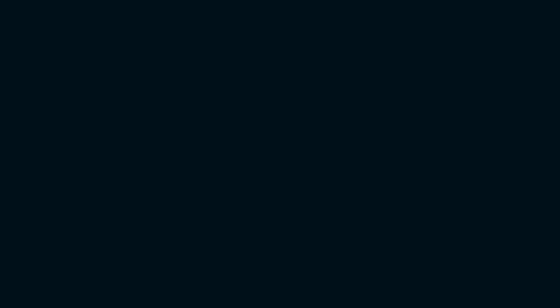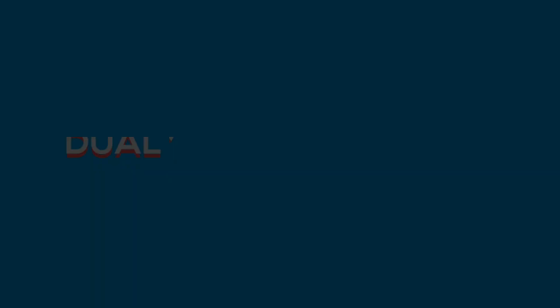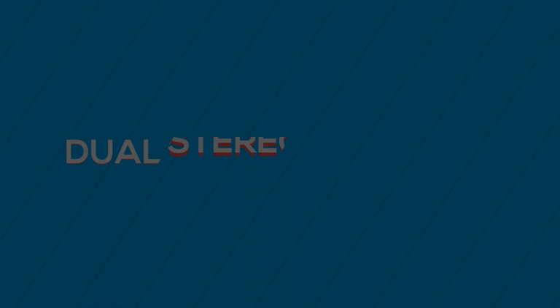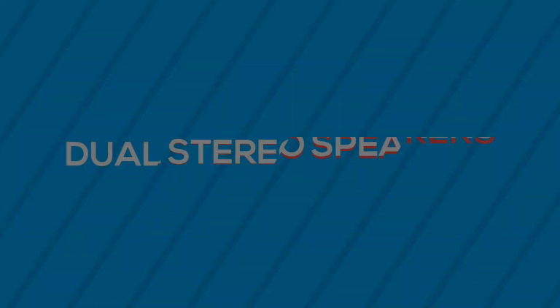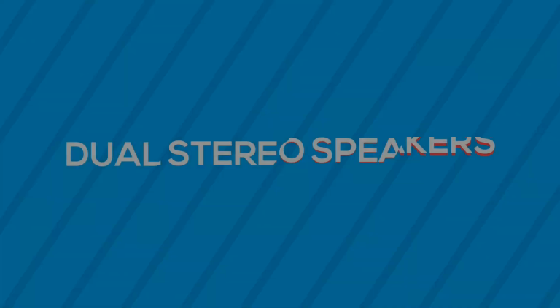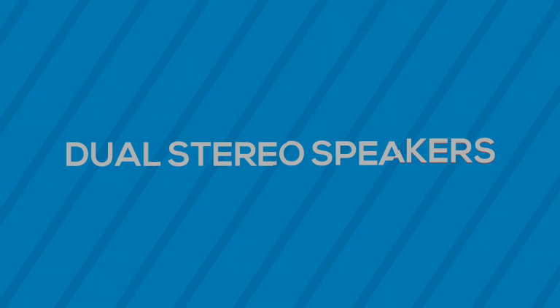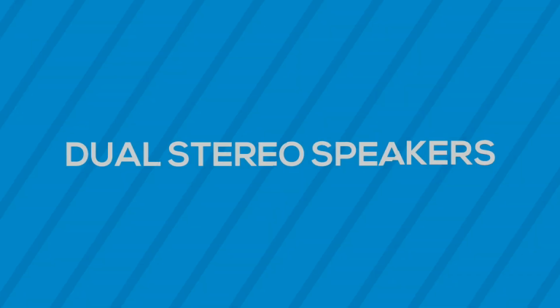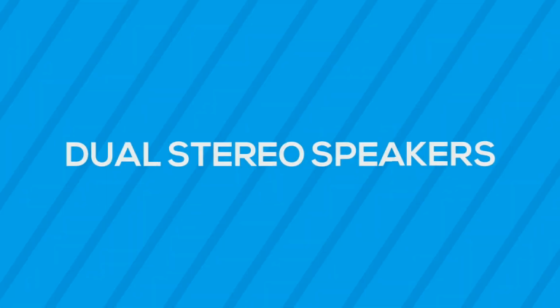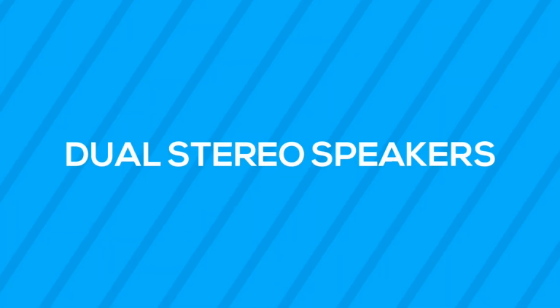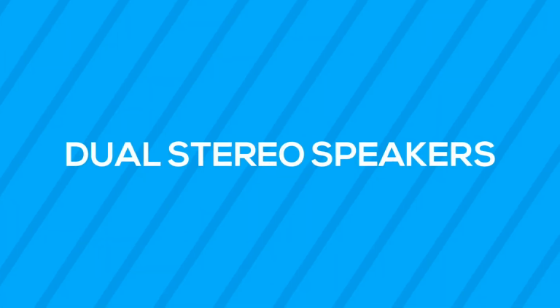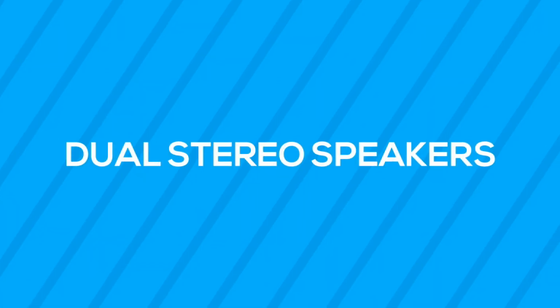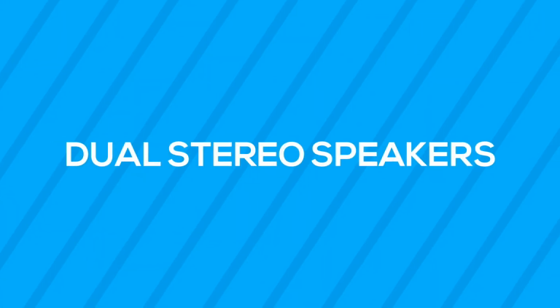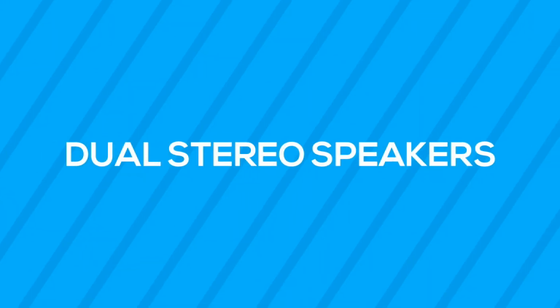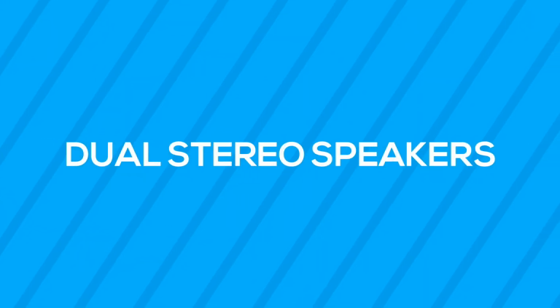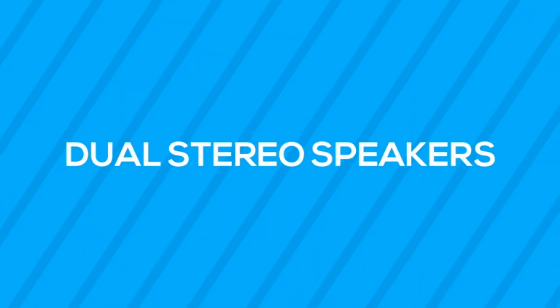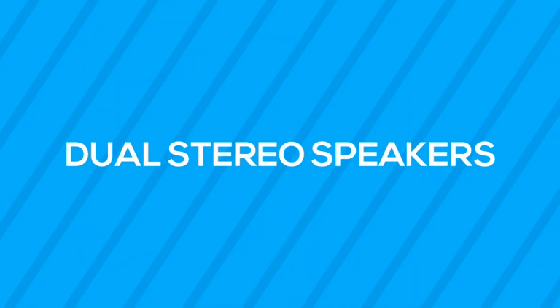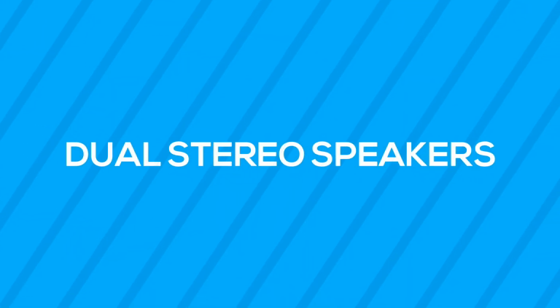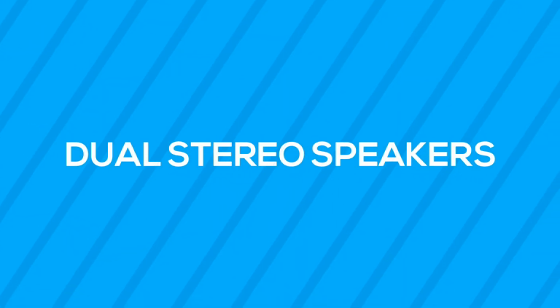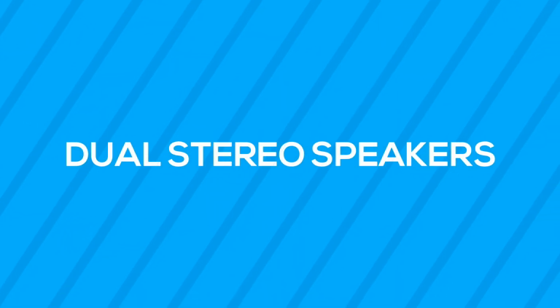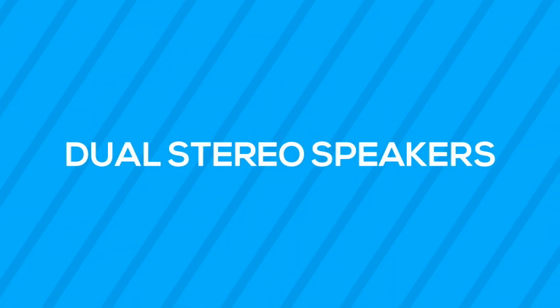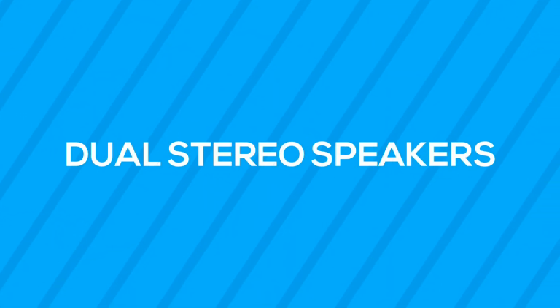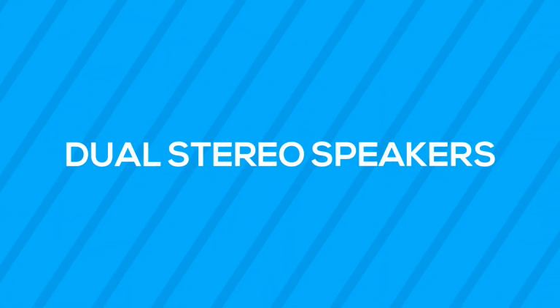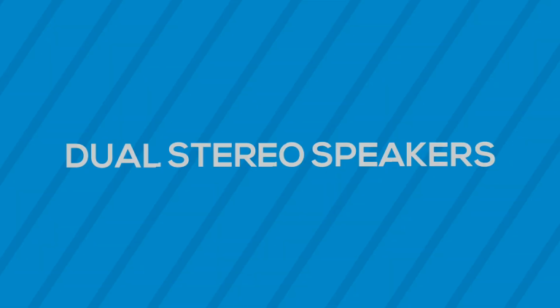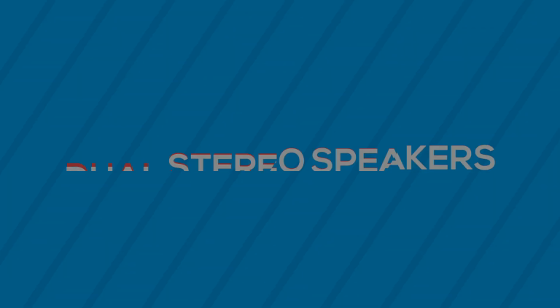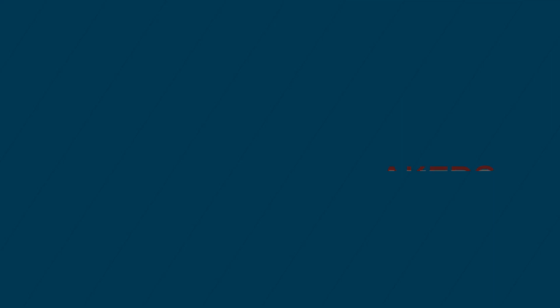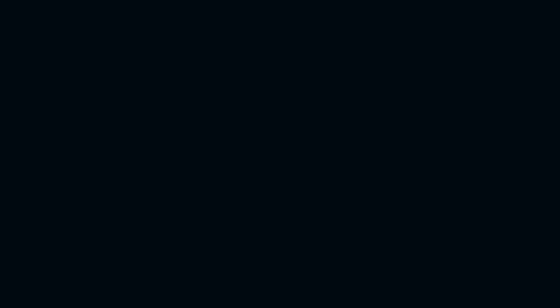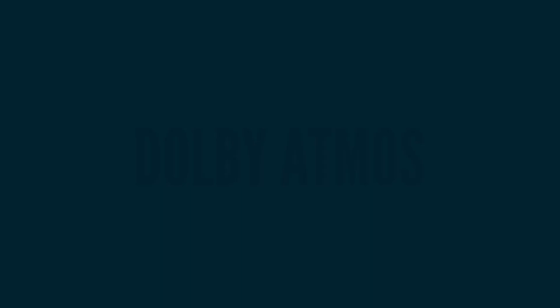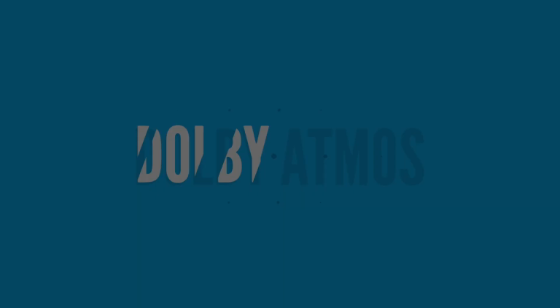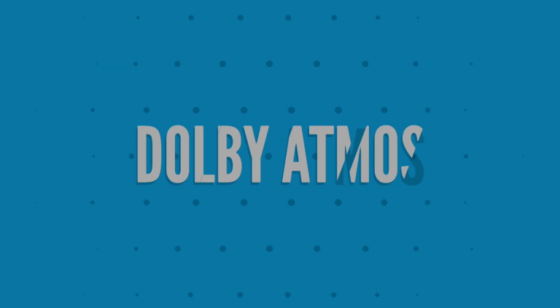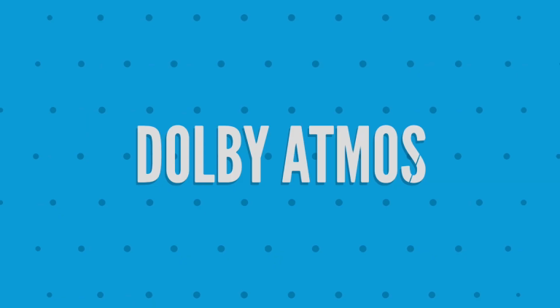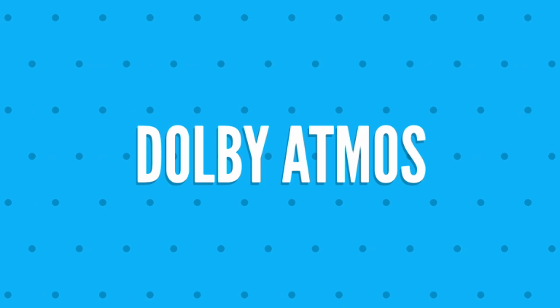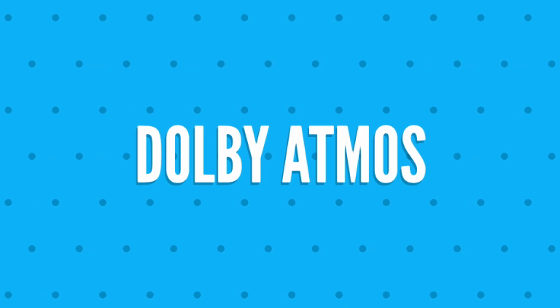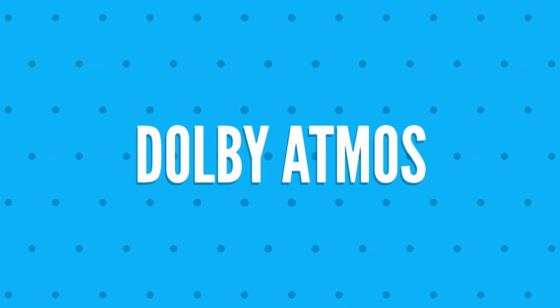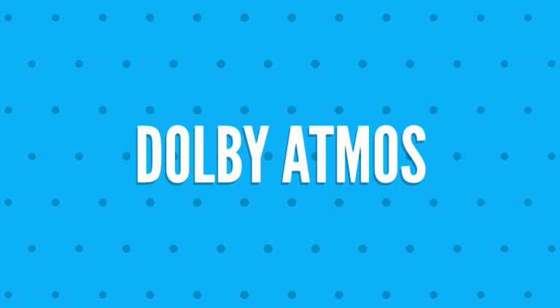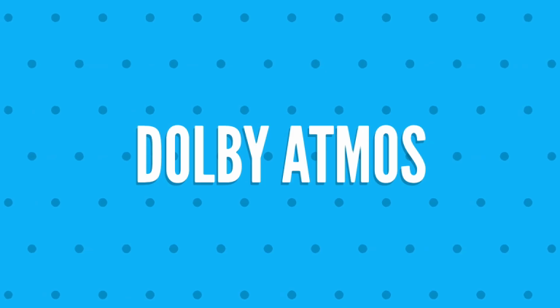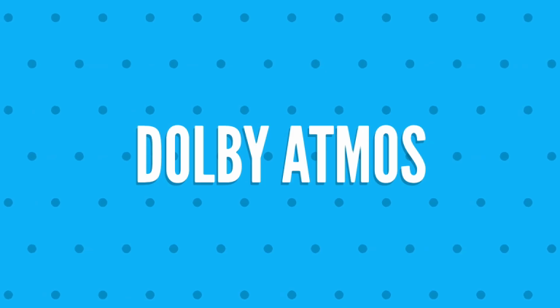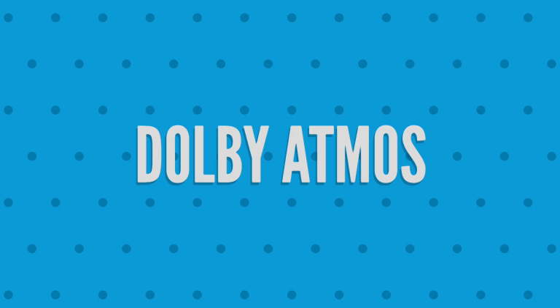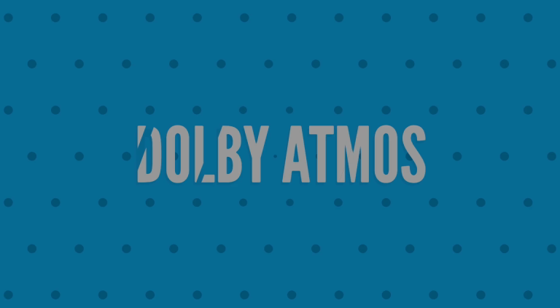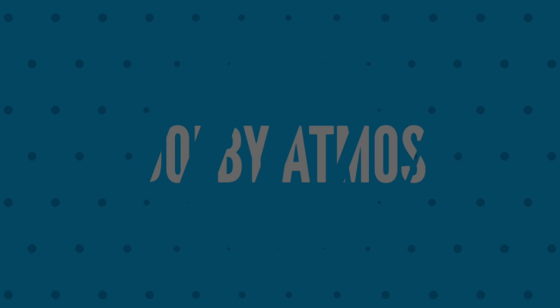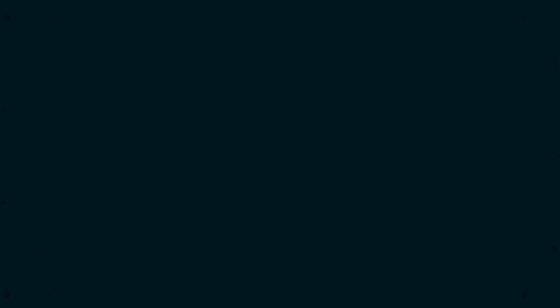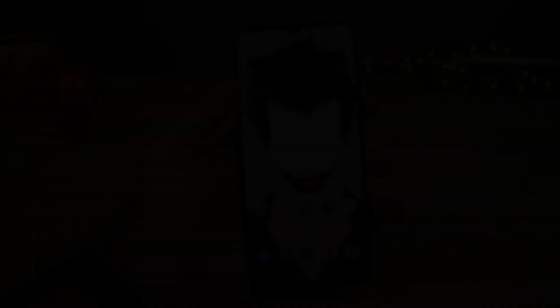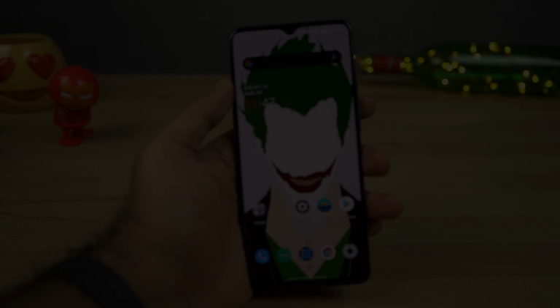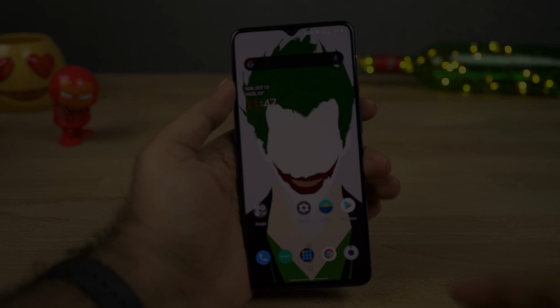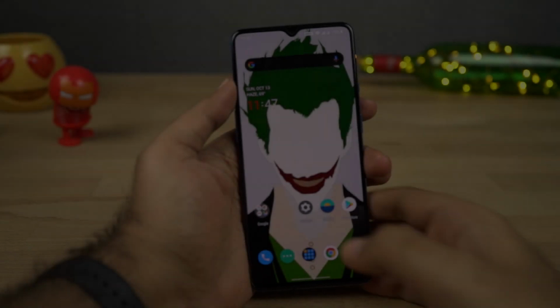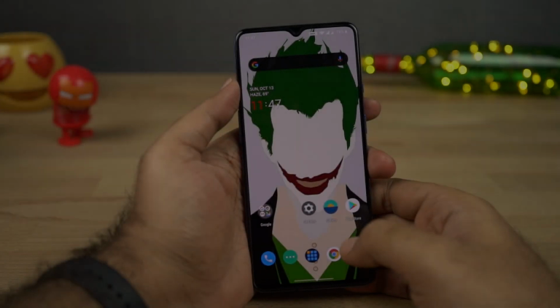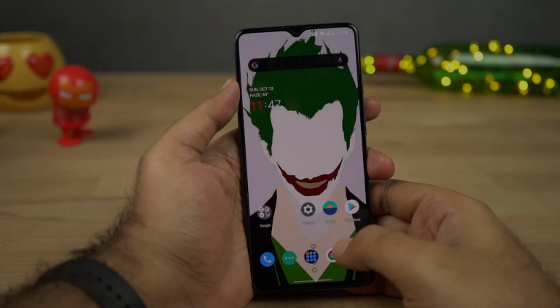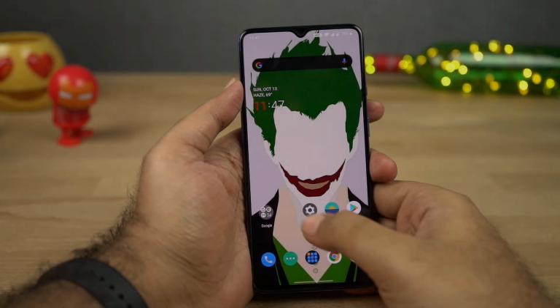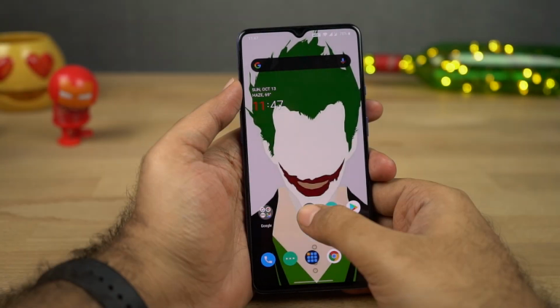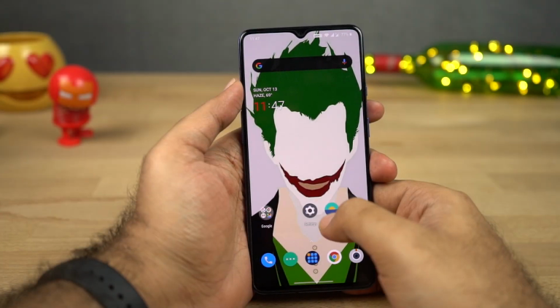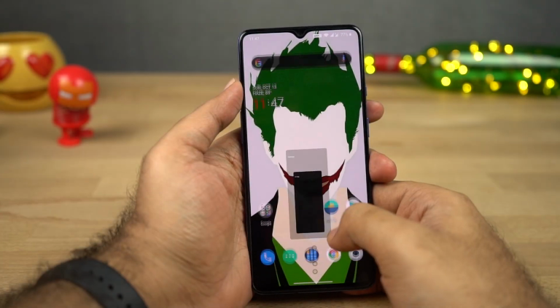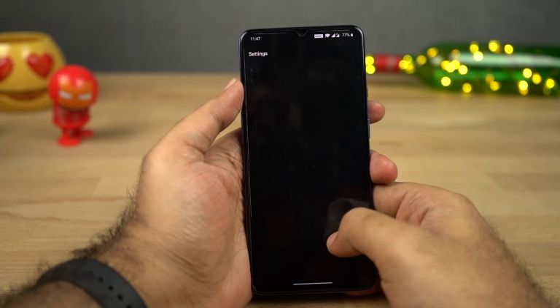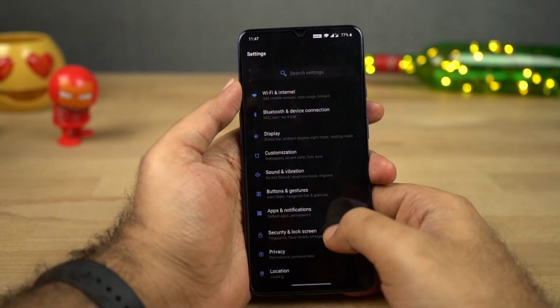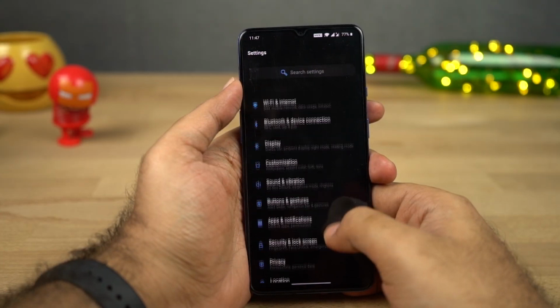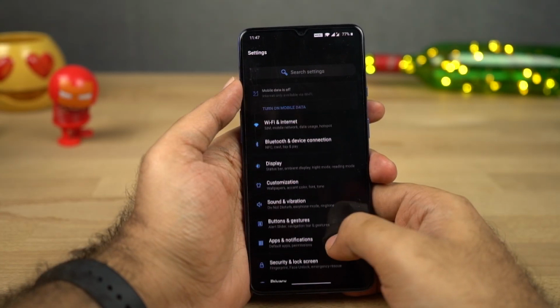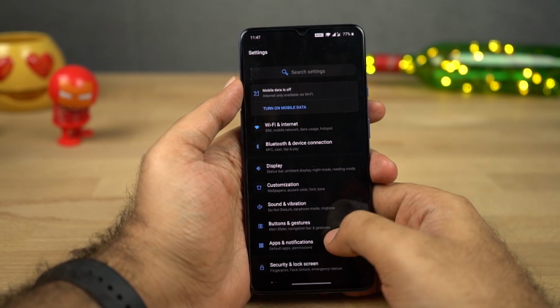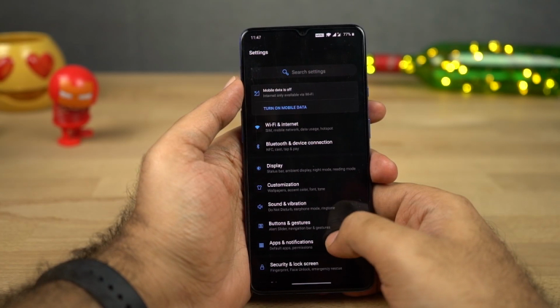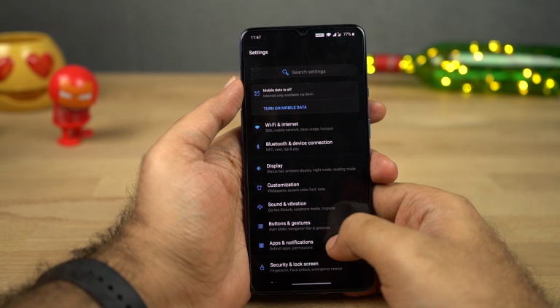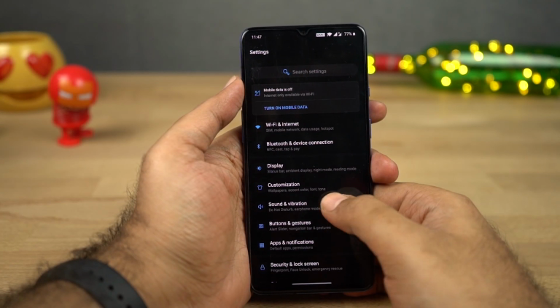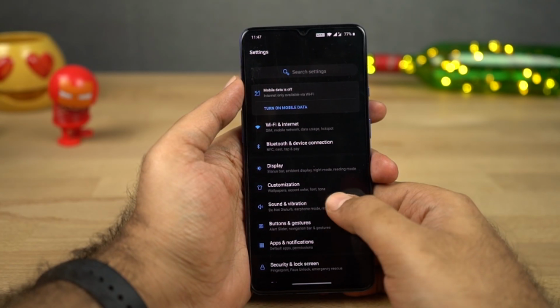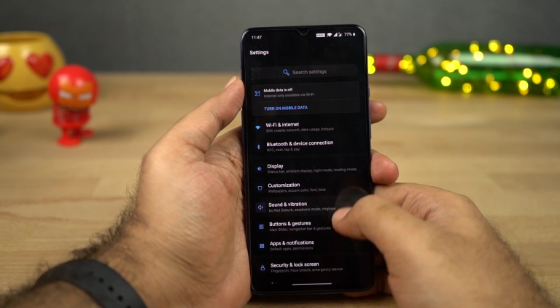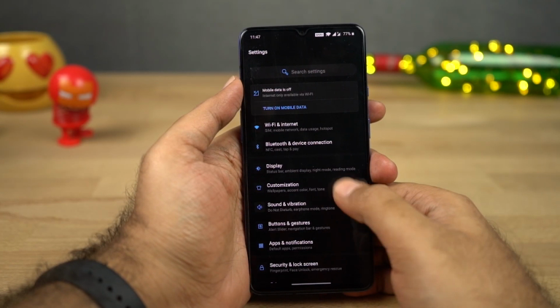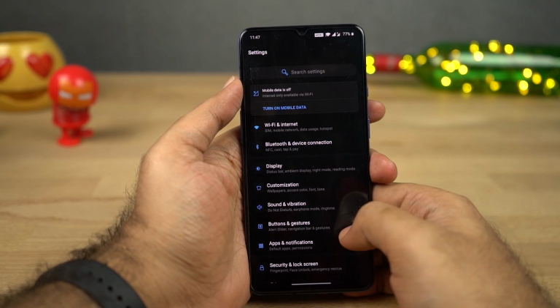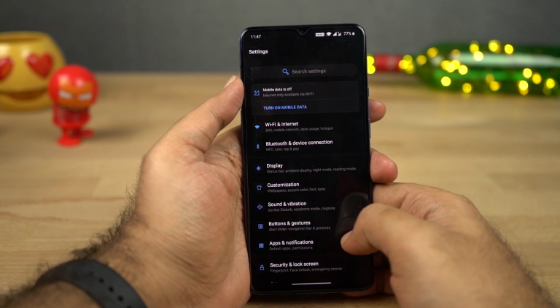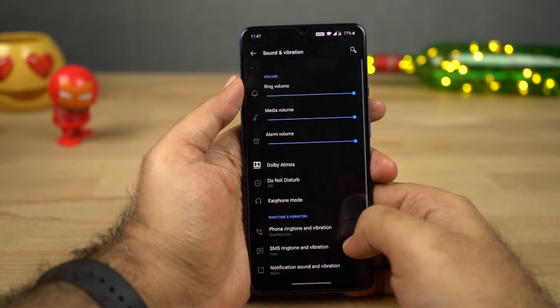Next, this phone also has dual stereo speakers powered by Dolby Atmos, and they do sound pretty loud and pretty good.